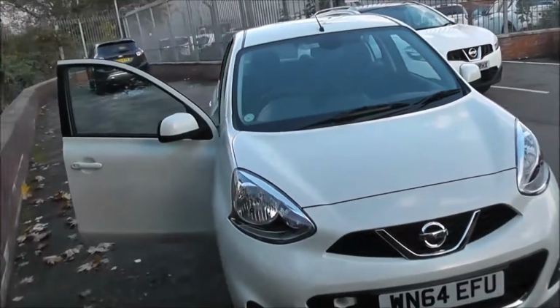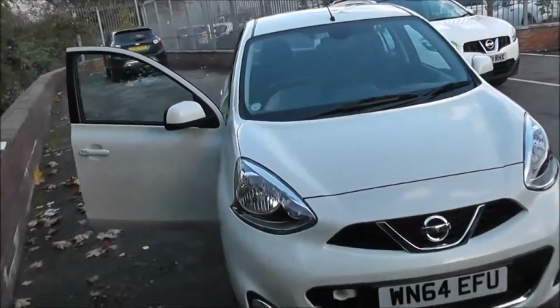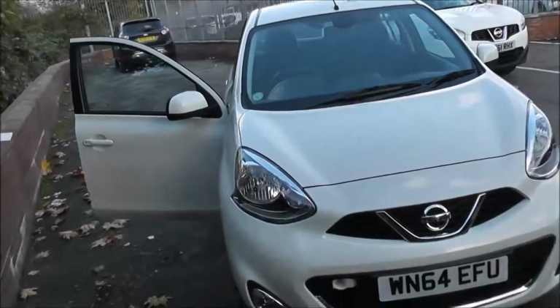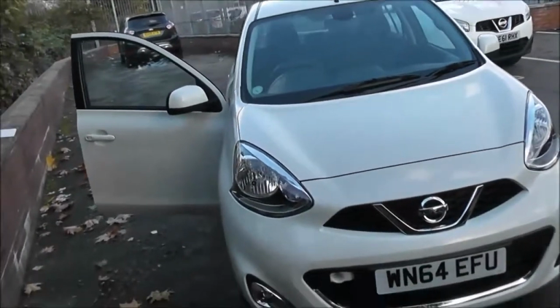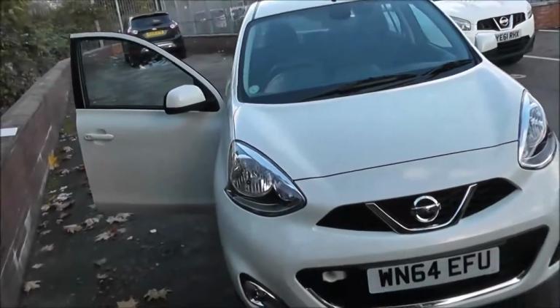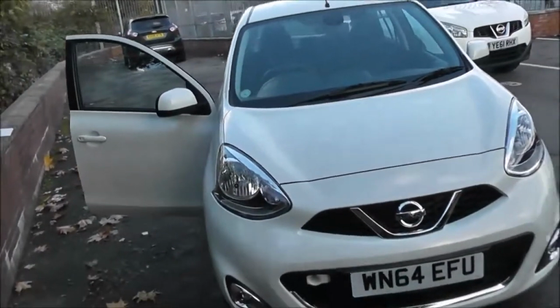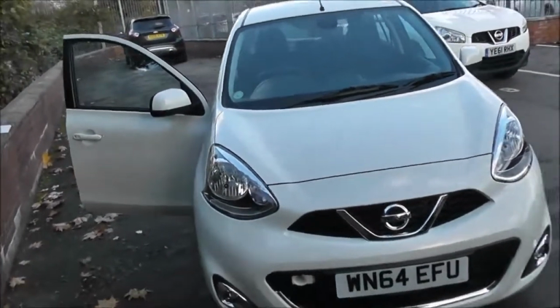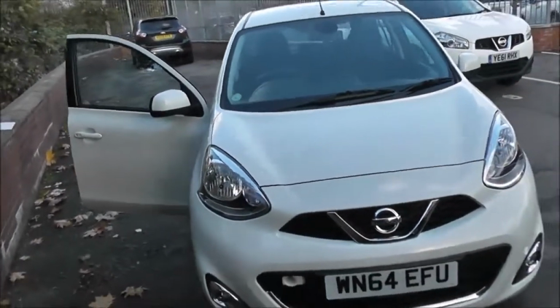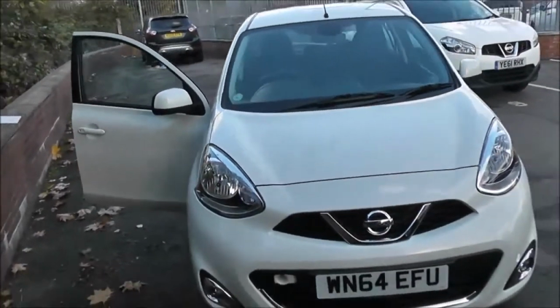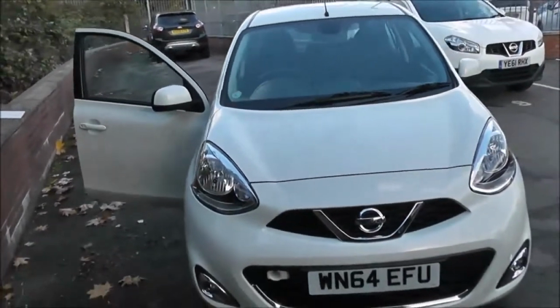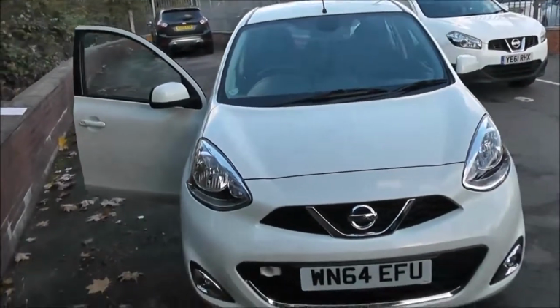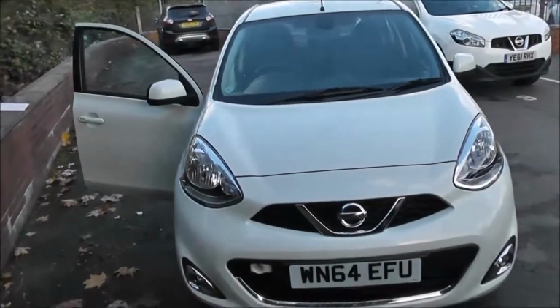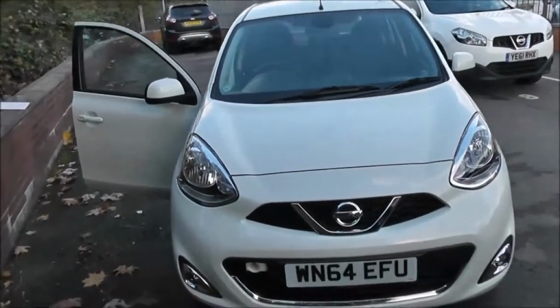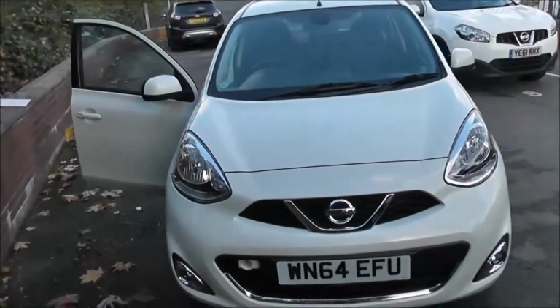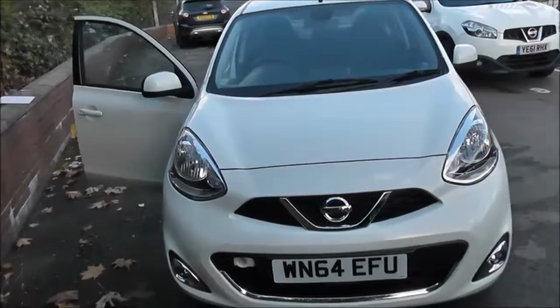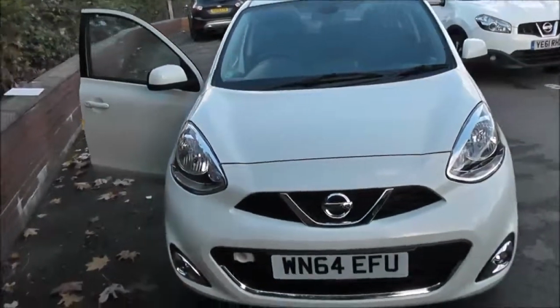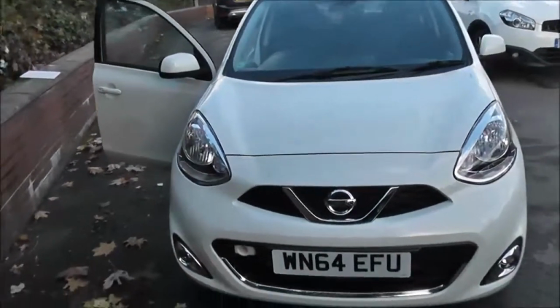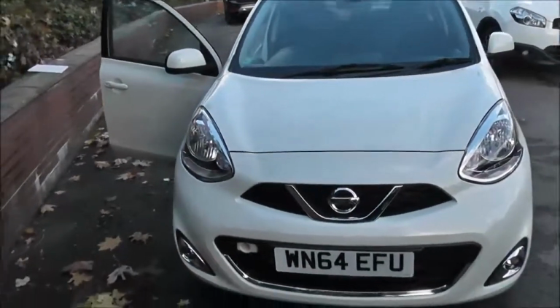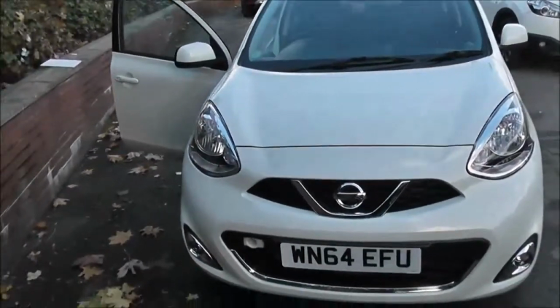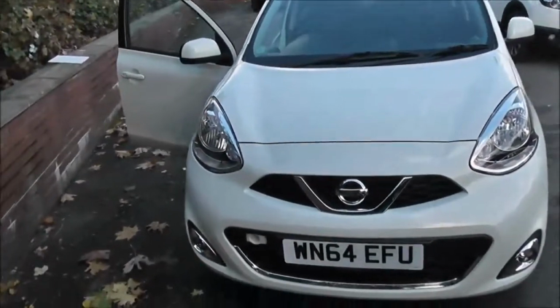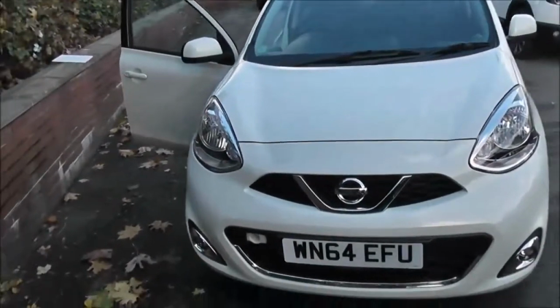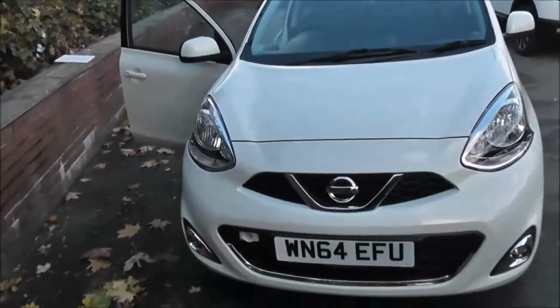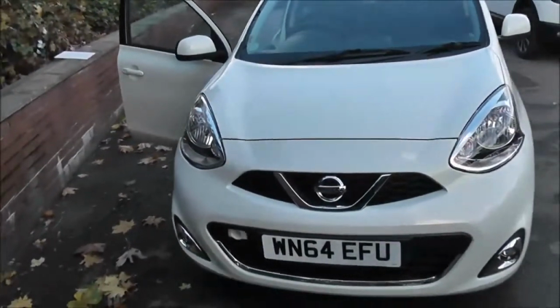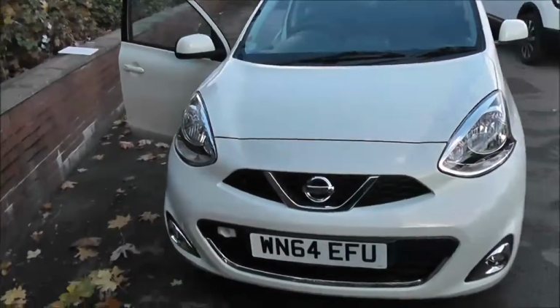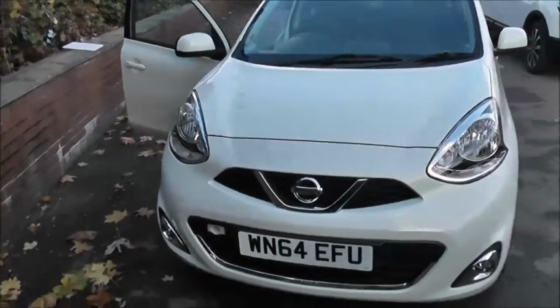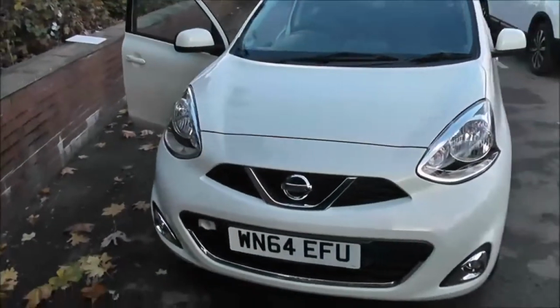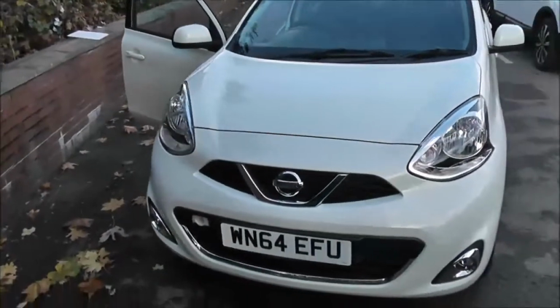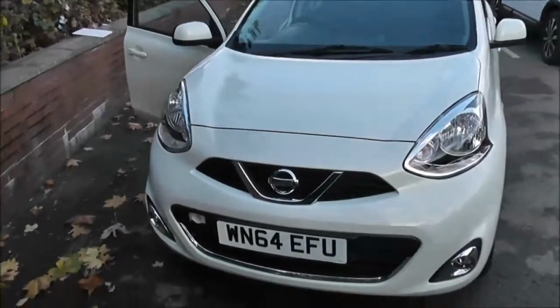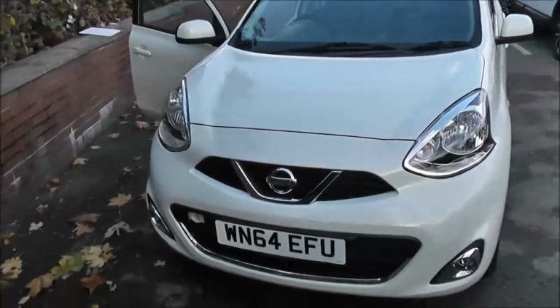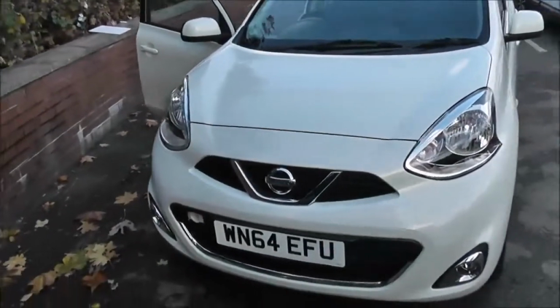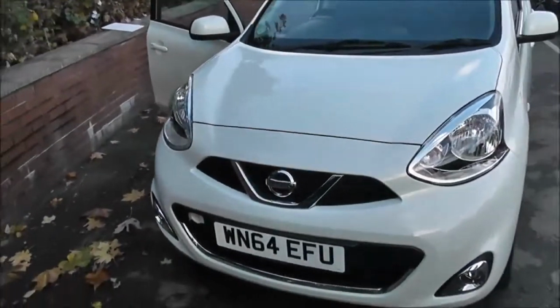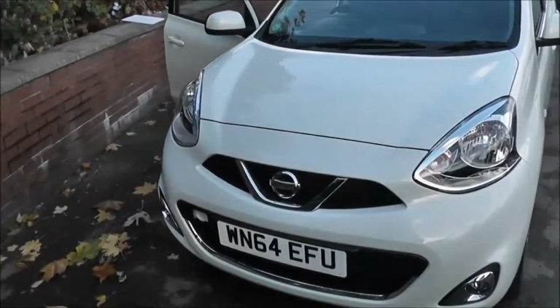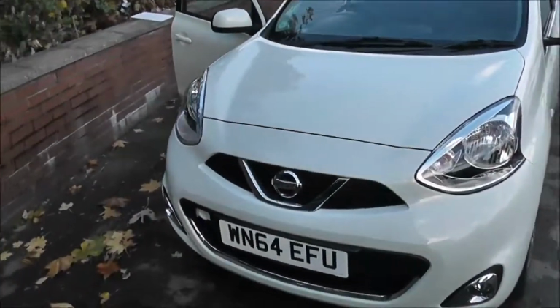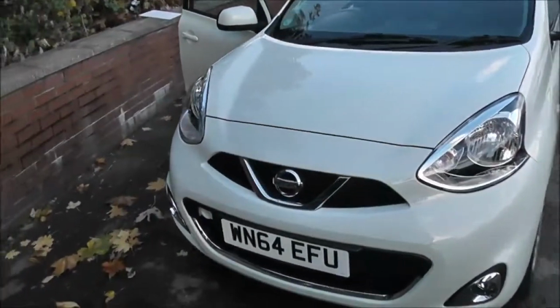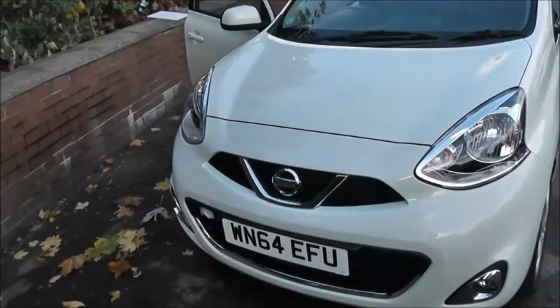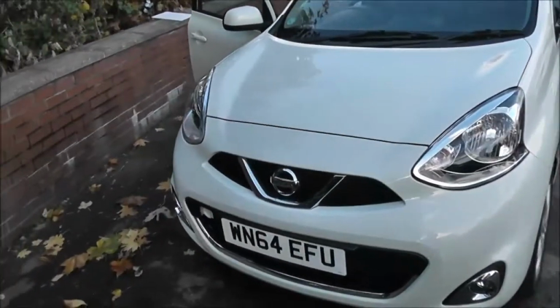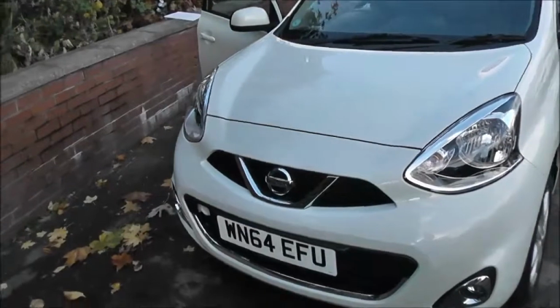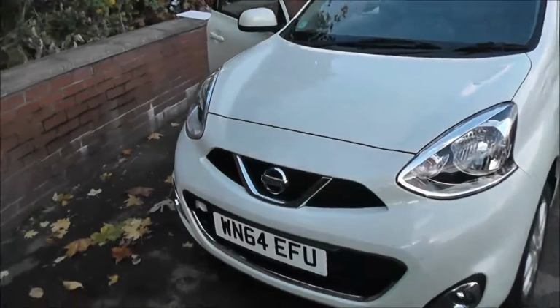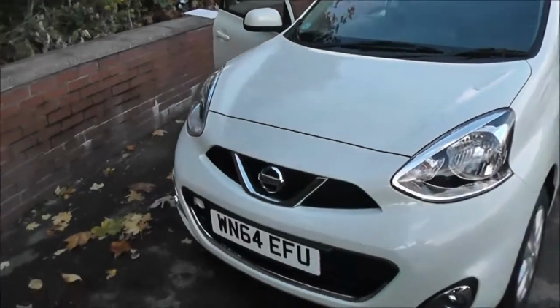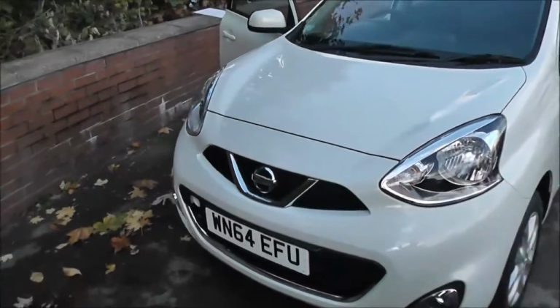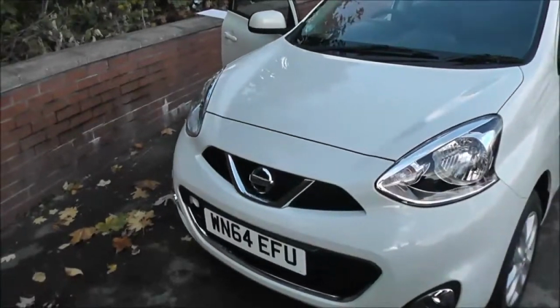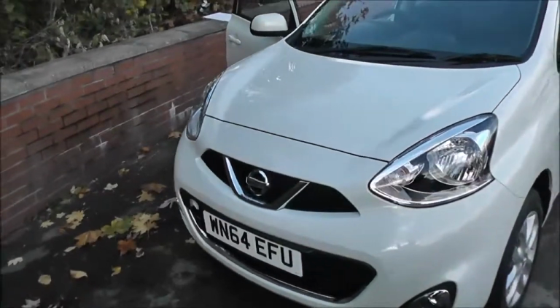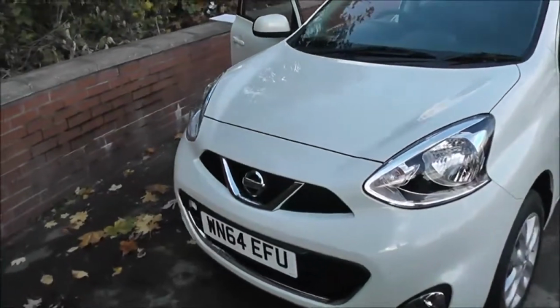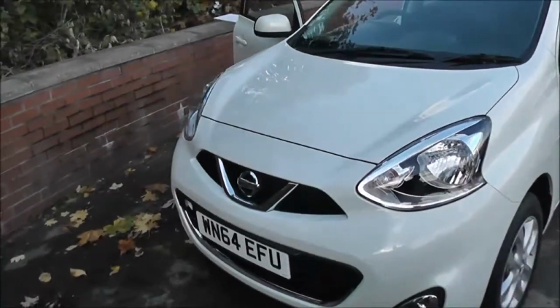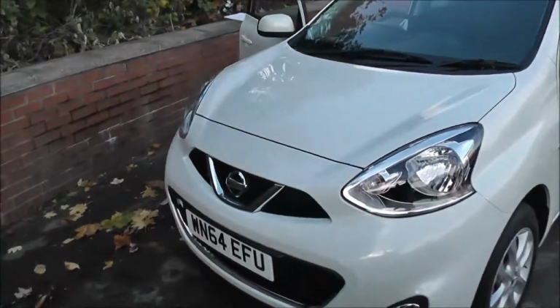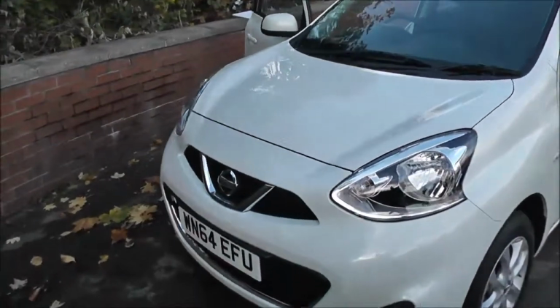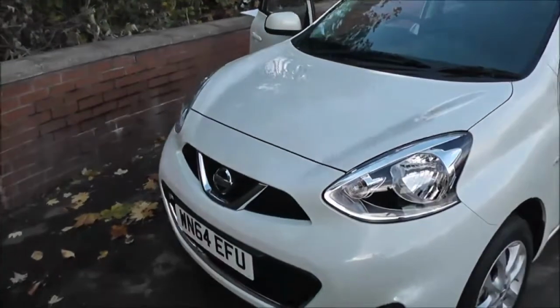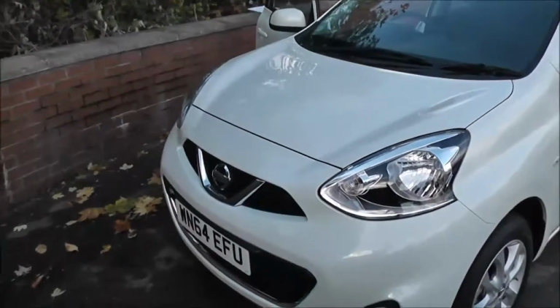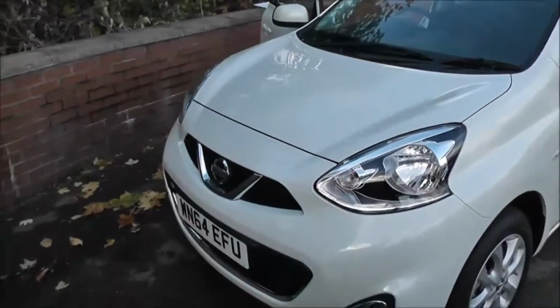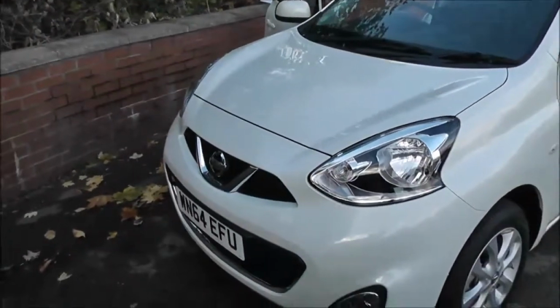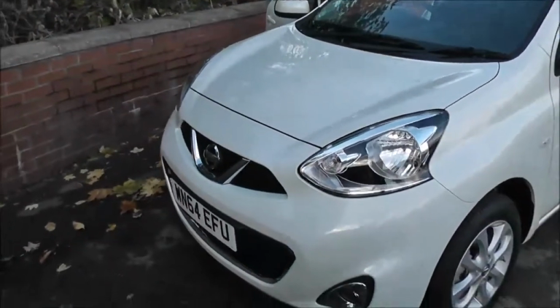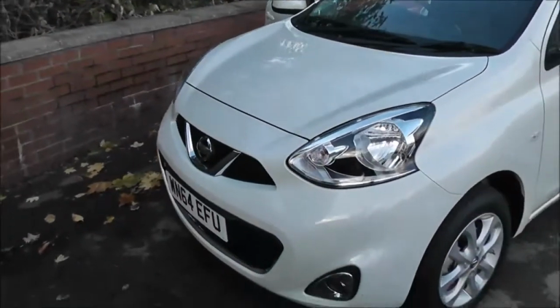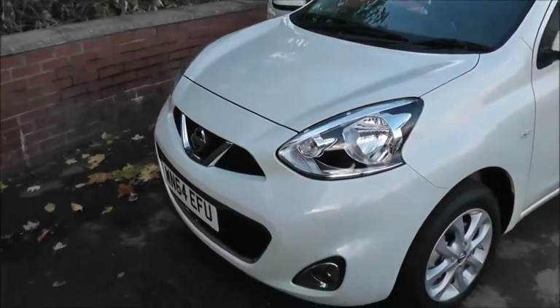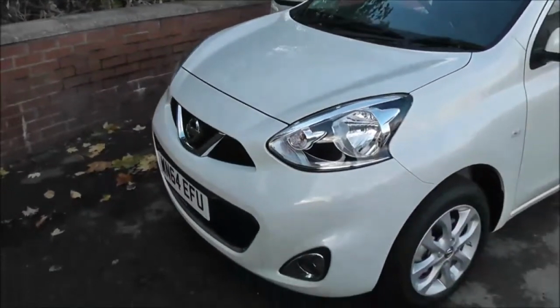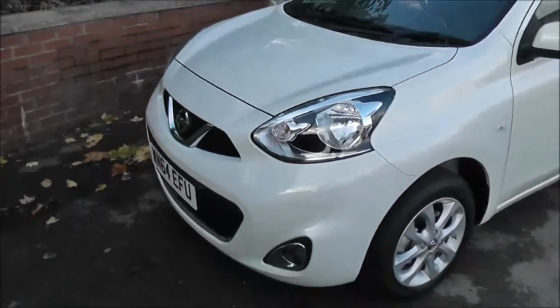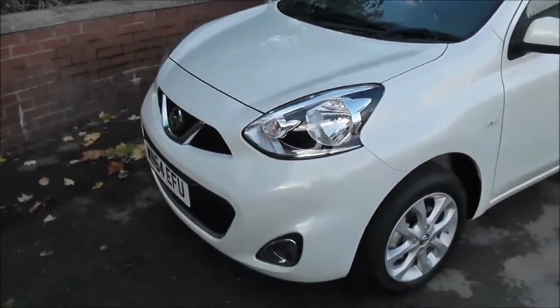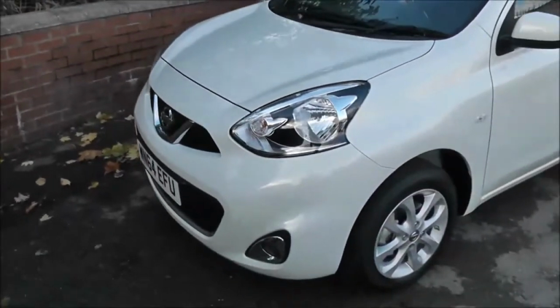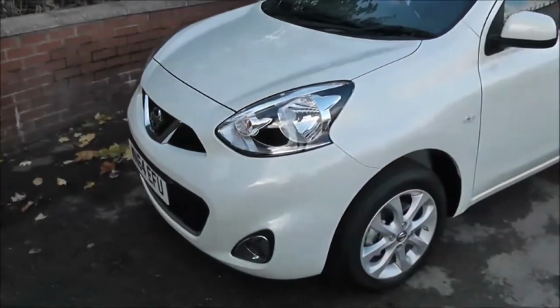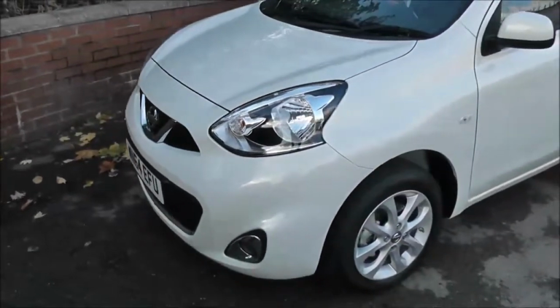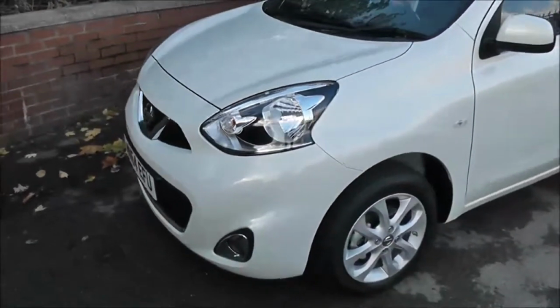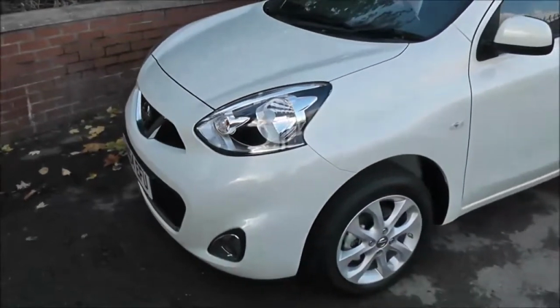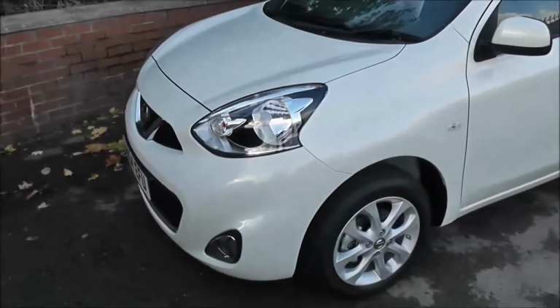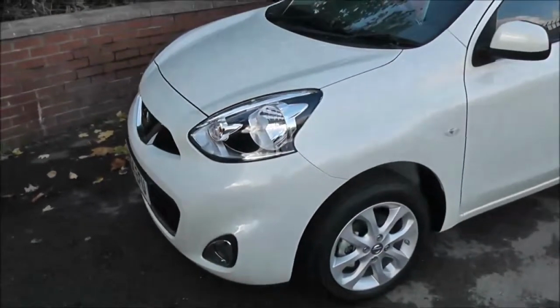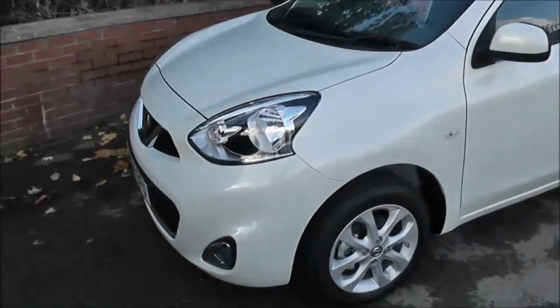This vehicle will be in tax band D, insurance group 7, and has a combined fuel consumption of around 52 miles per gallon.